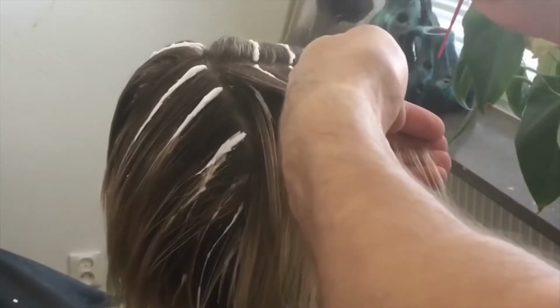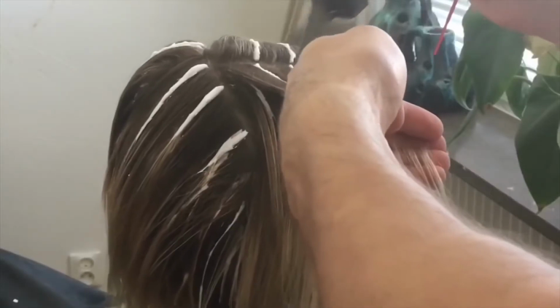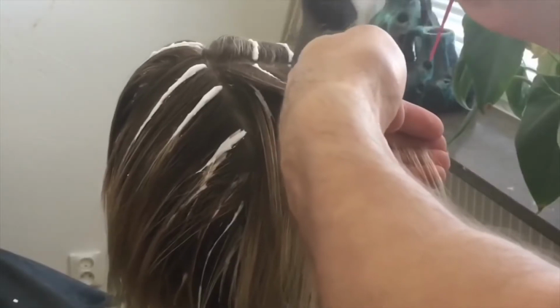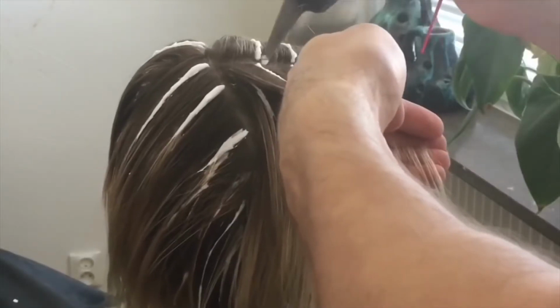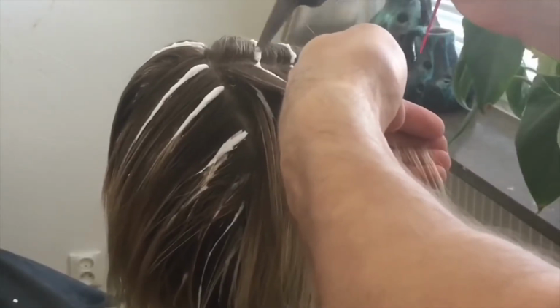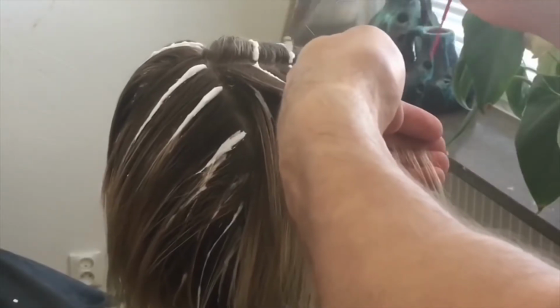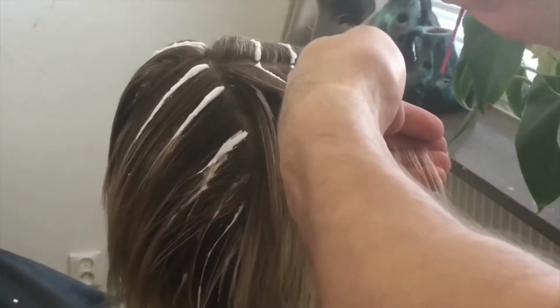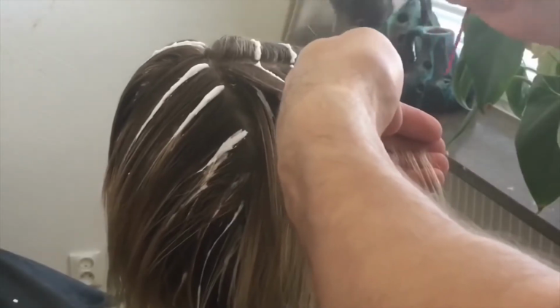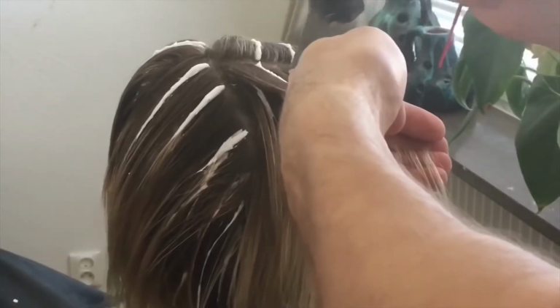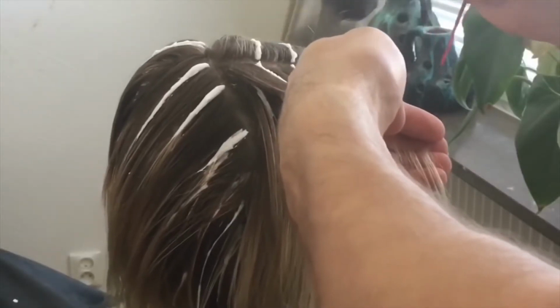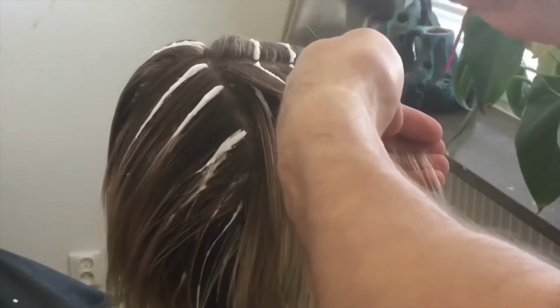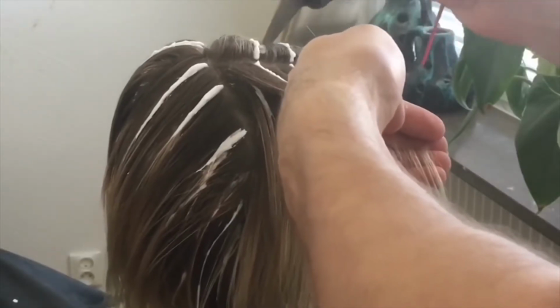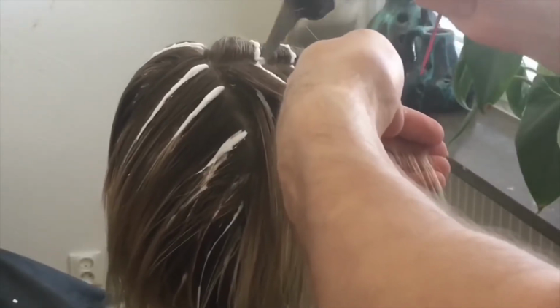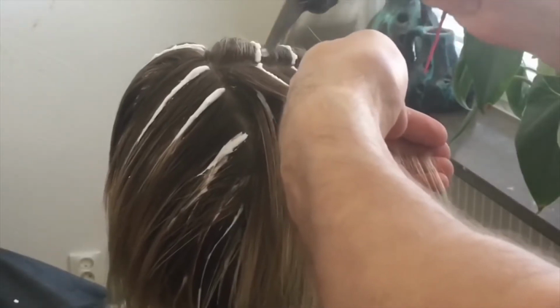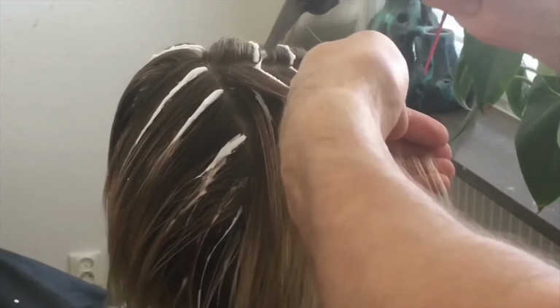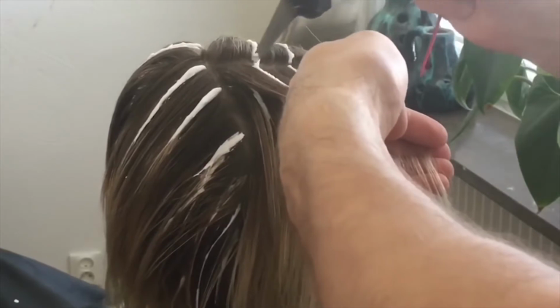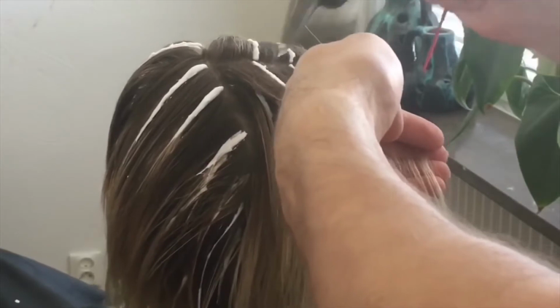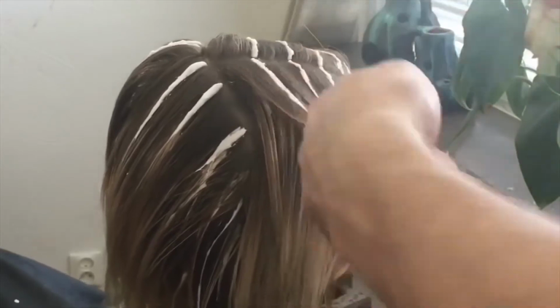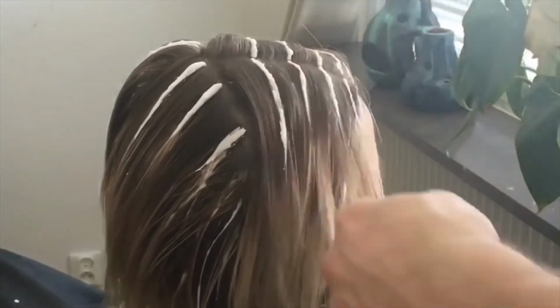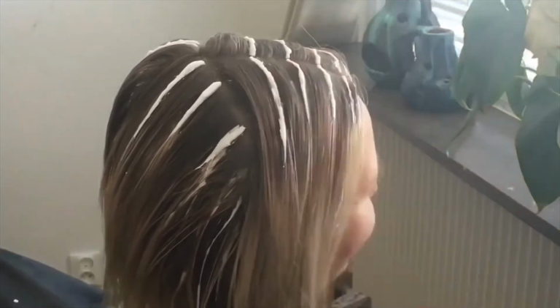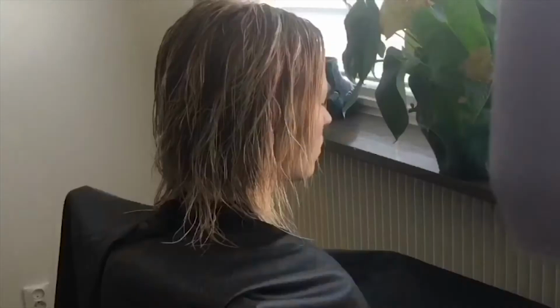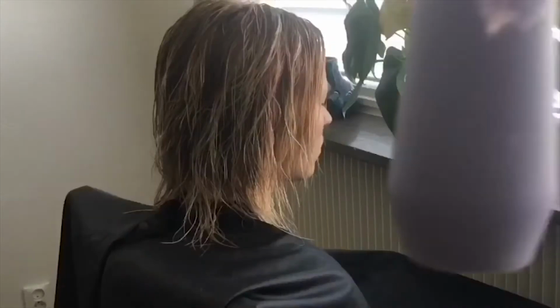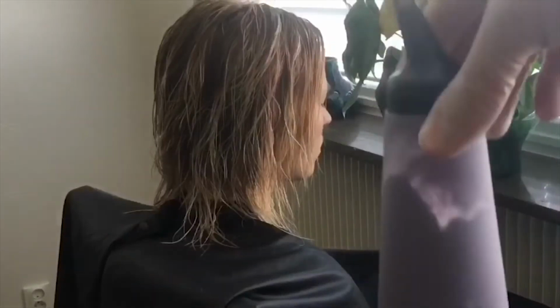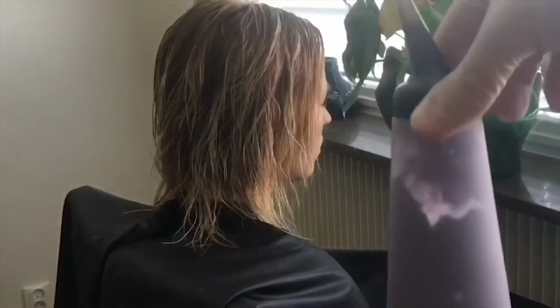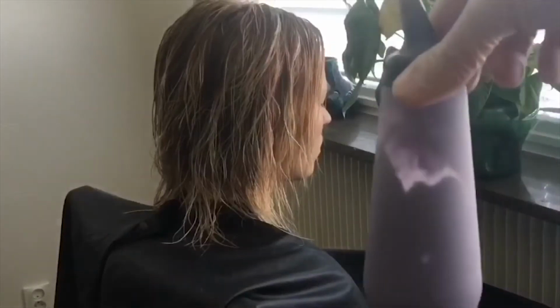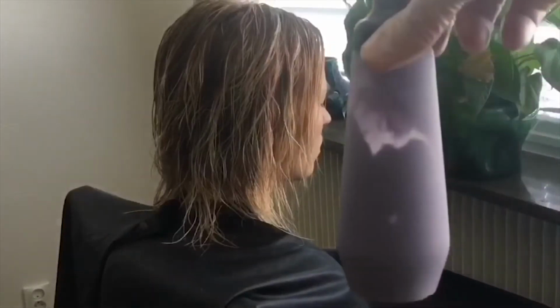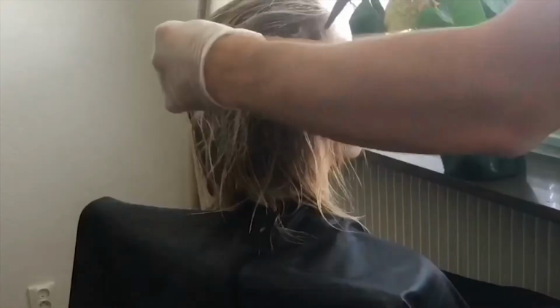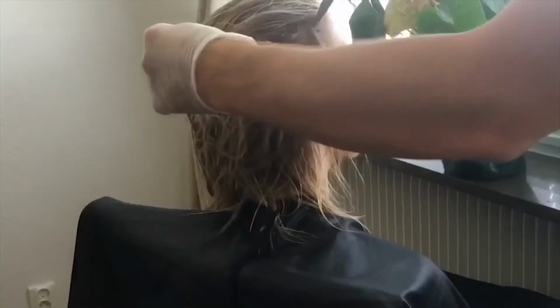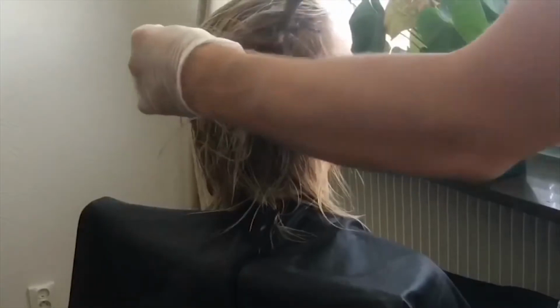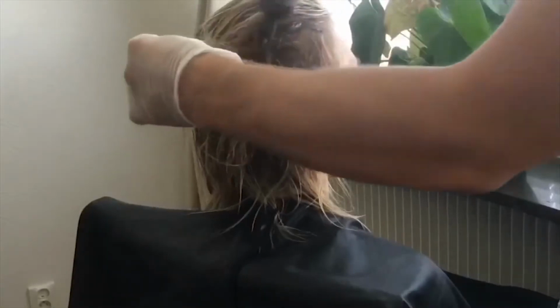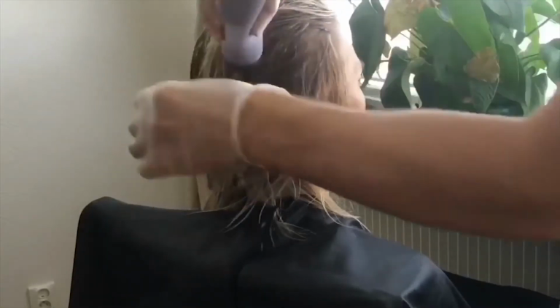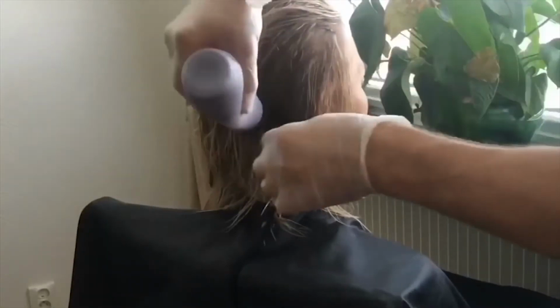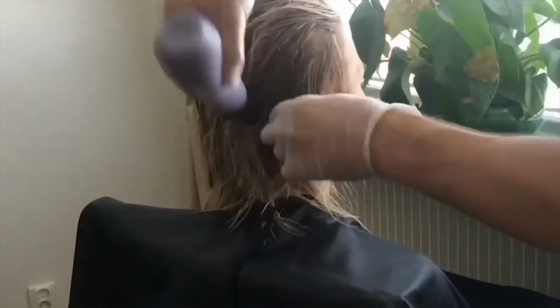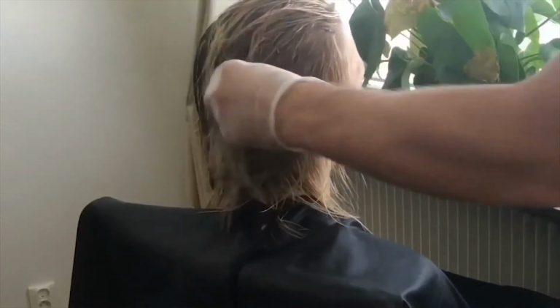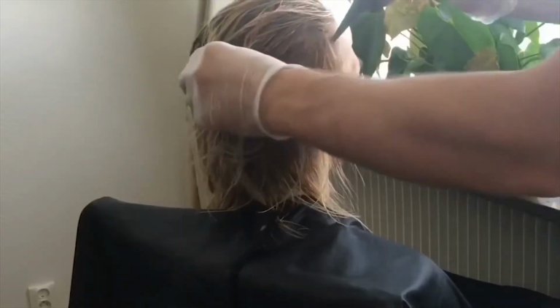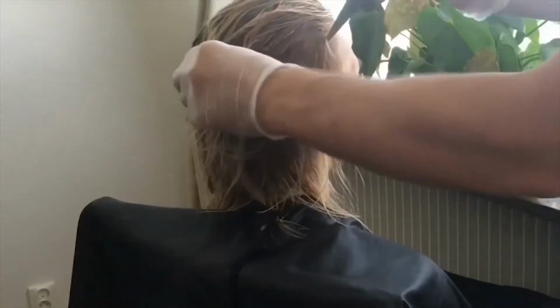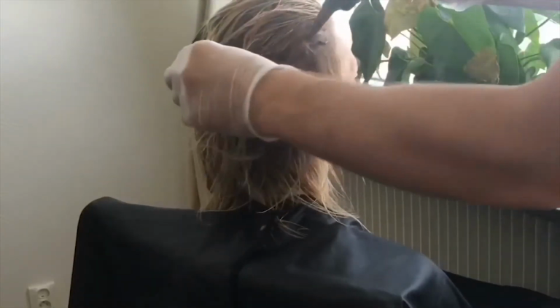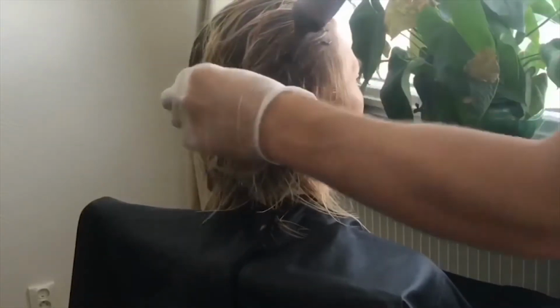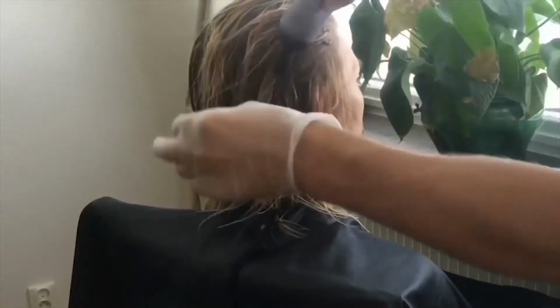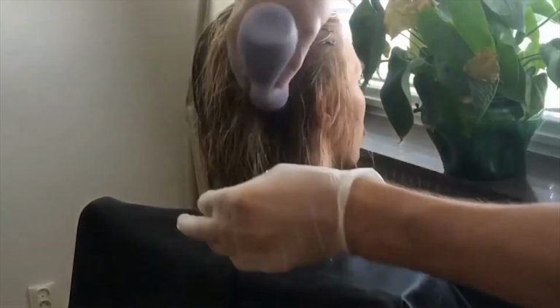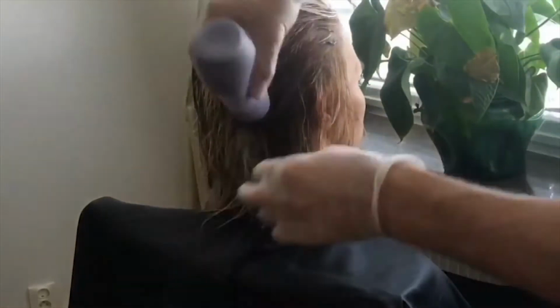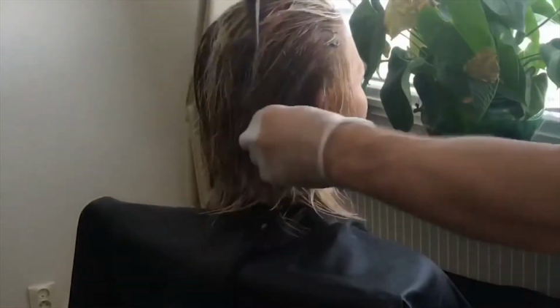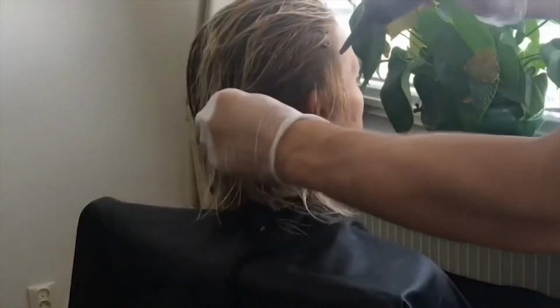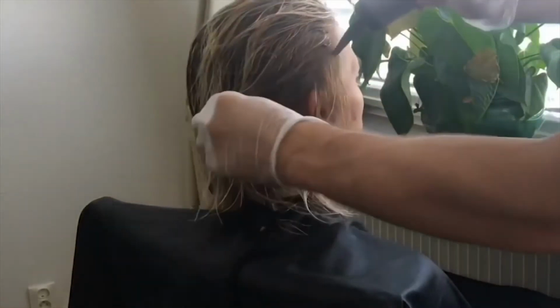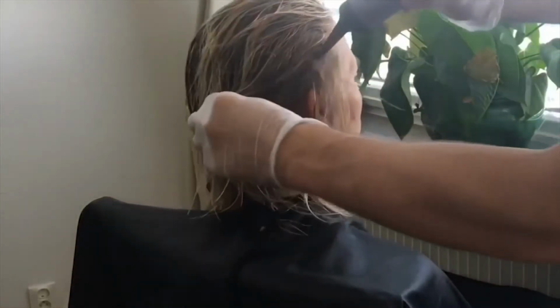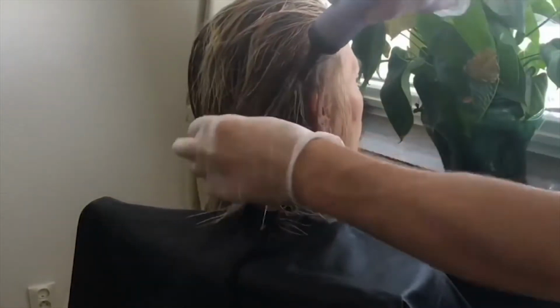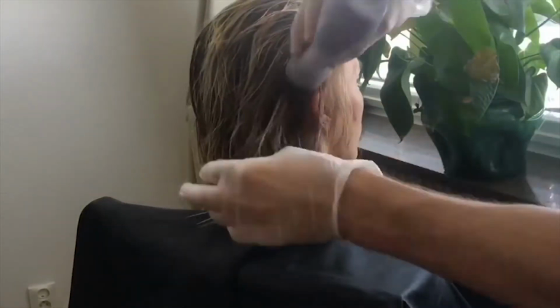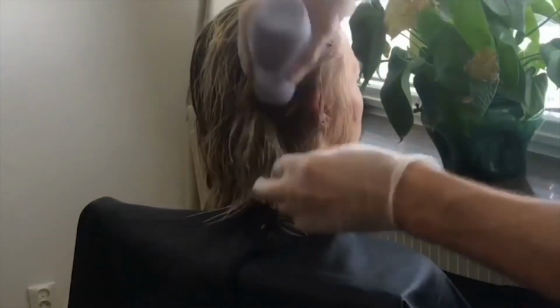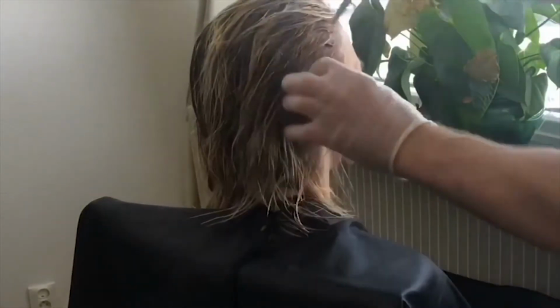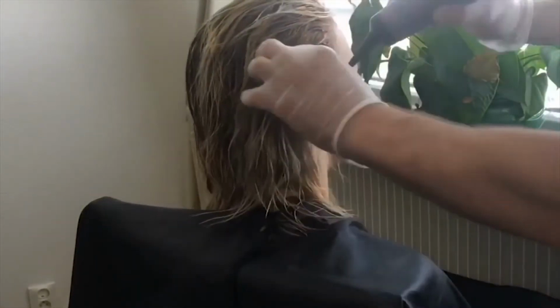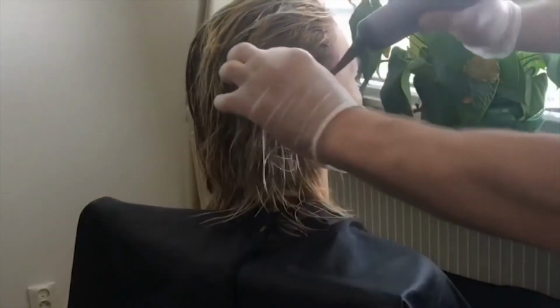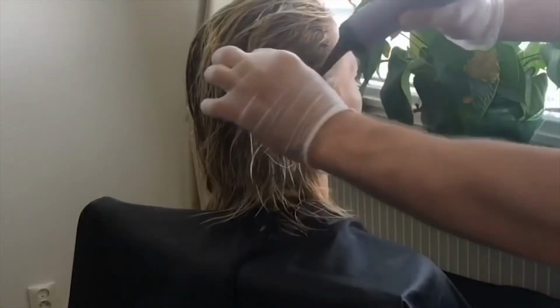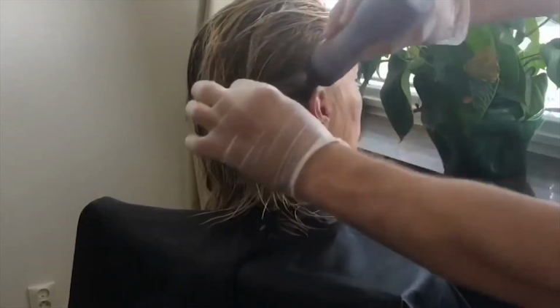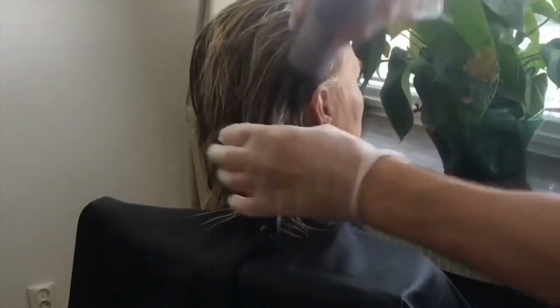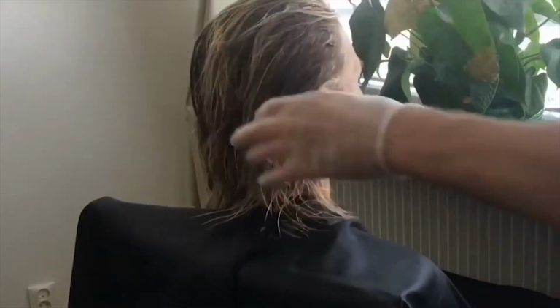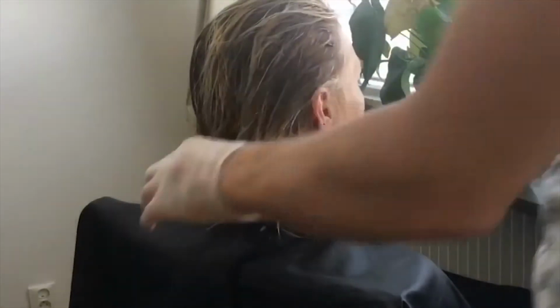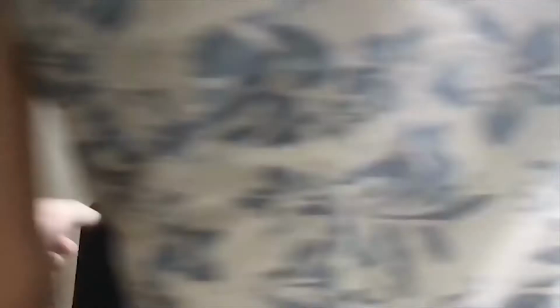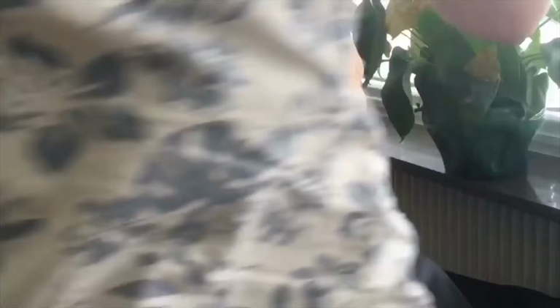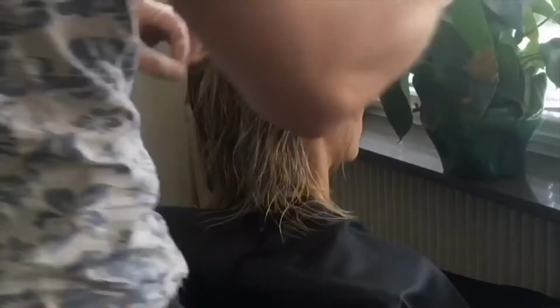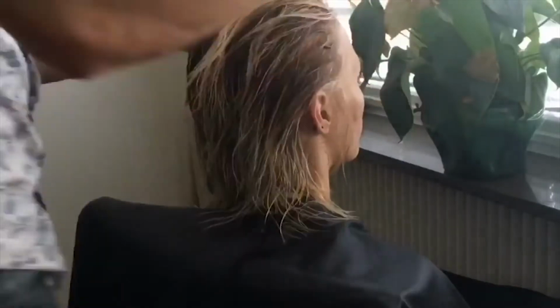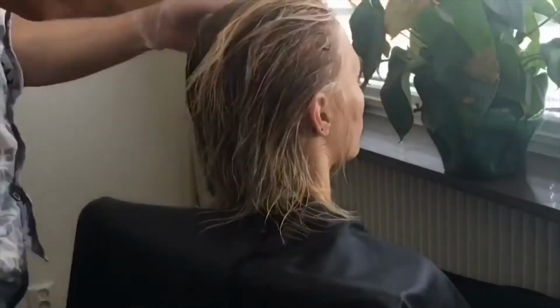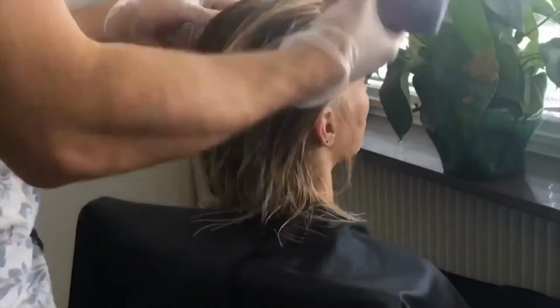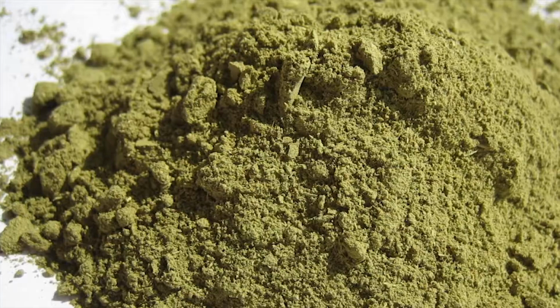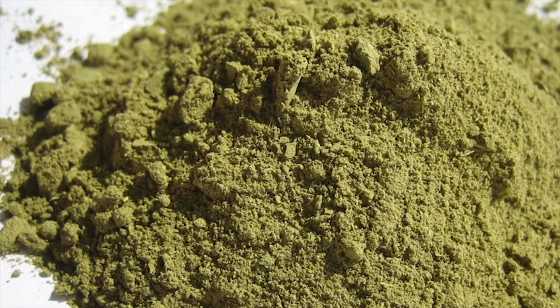Oil-based hair colour. Changing your hair colour is a great way to enhance your look and style. Use oil-based hair colour and dye.